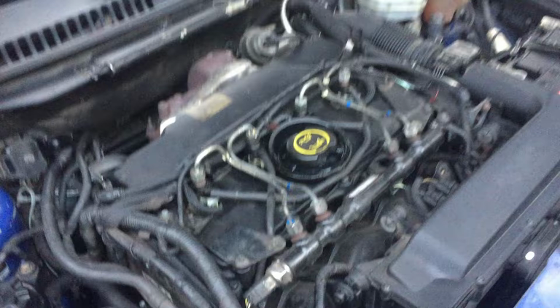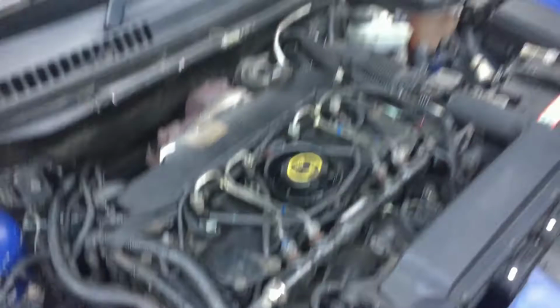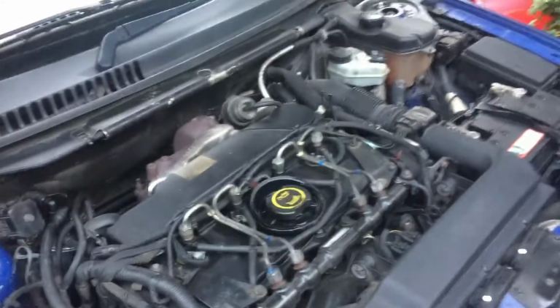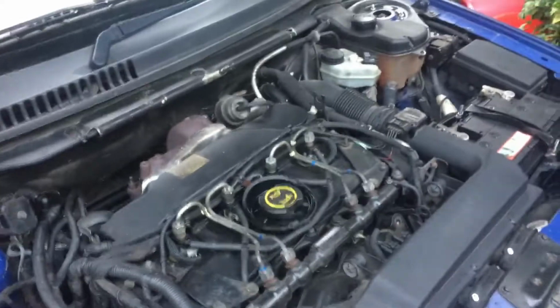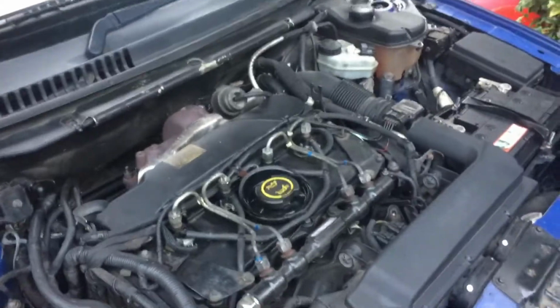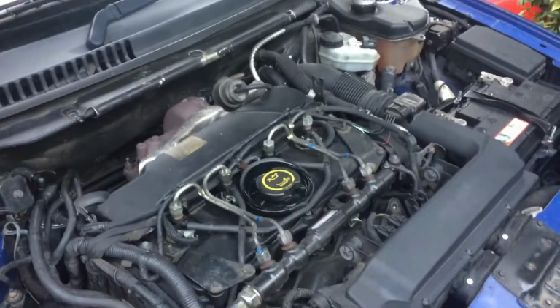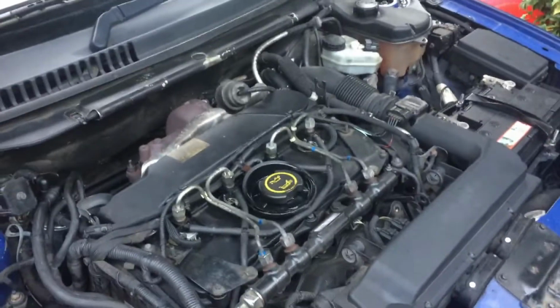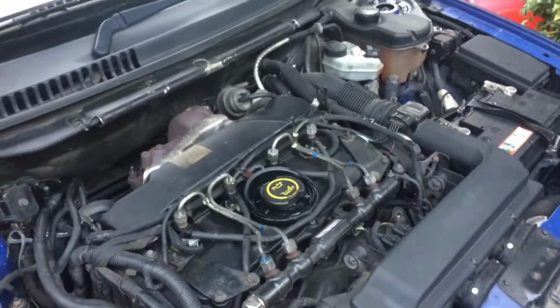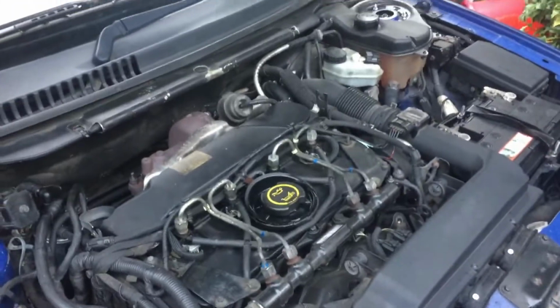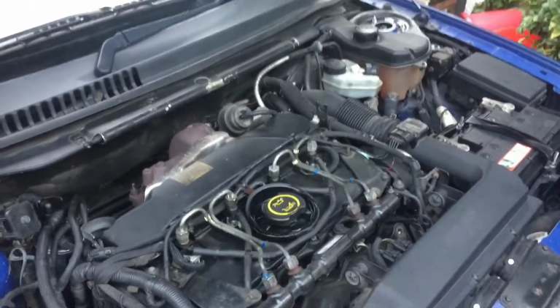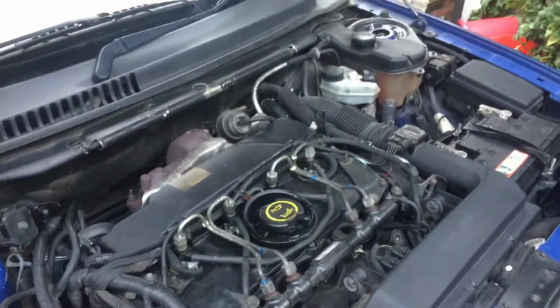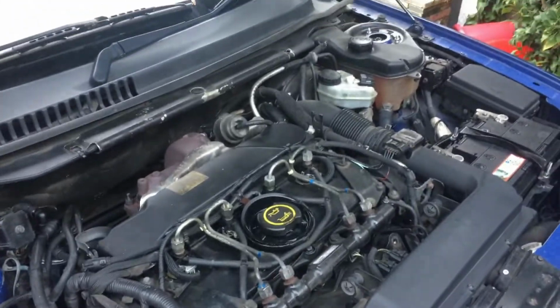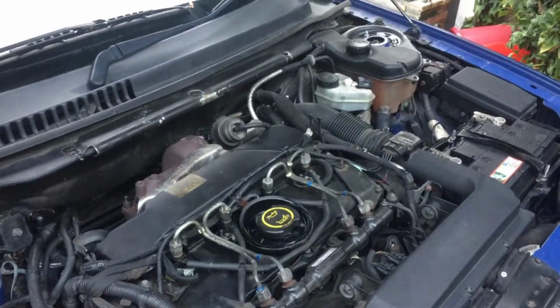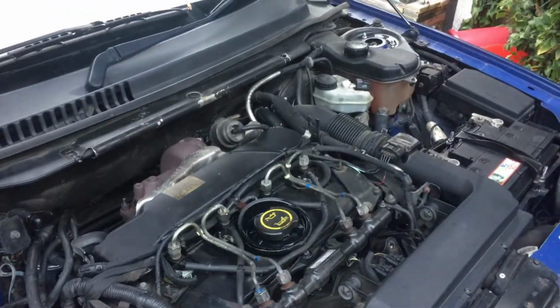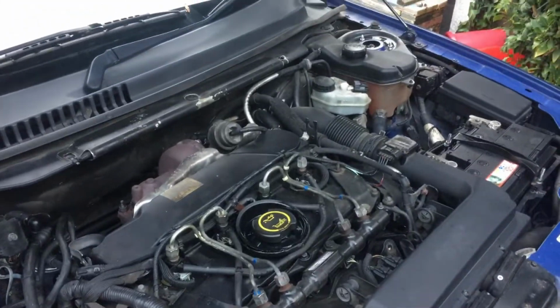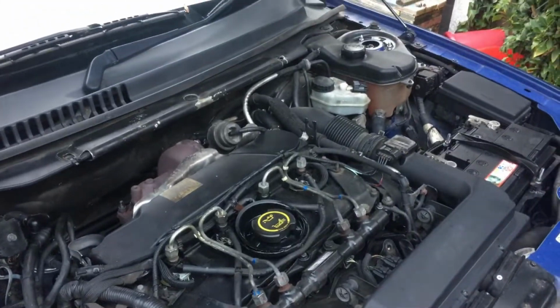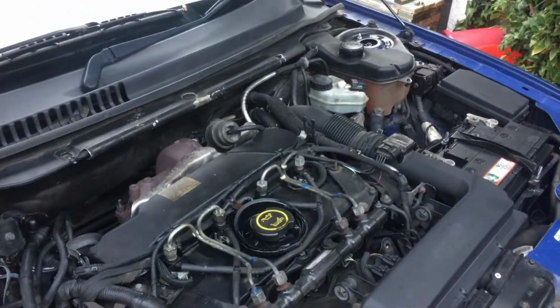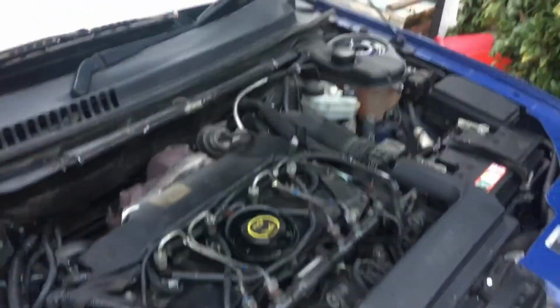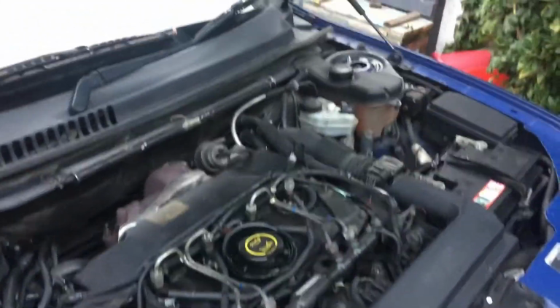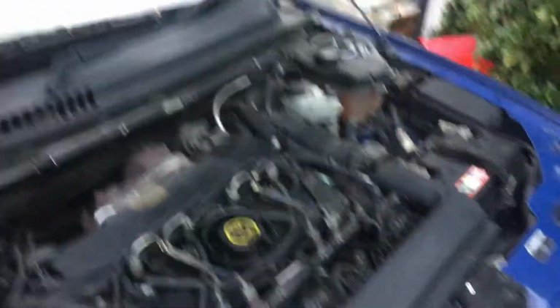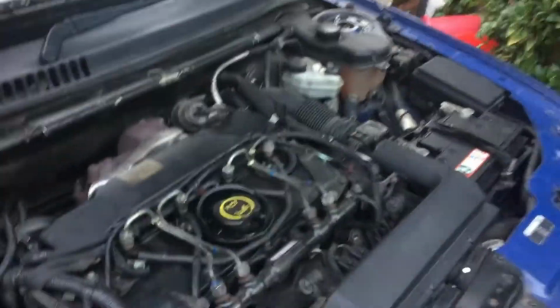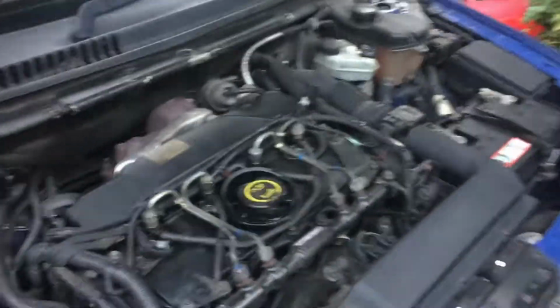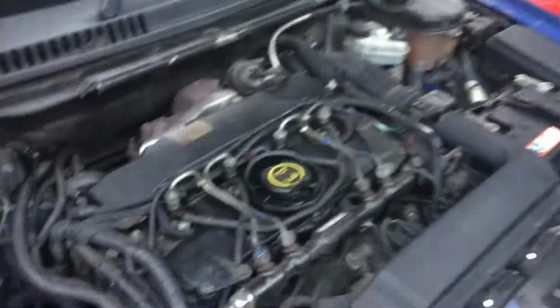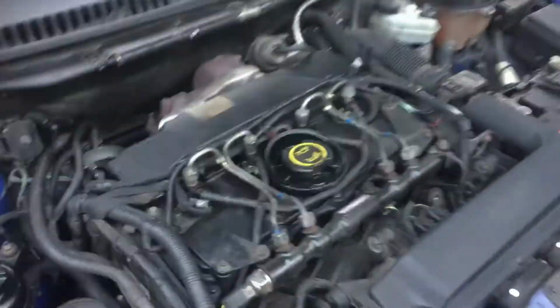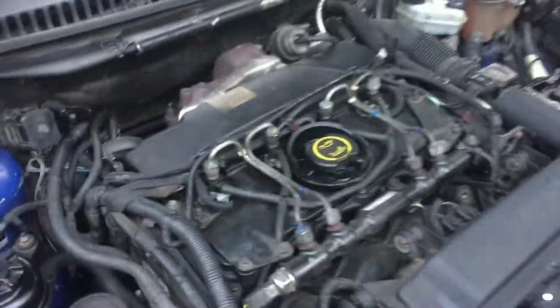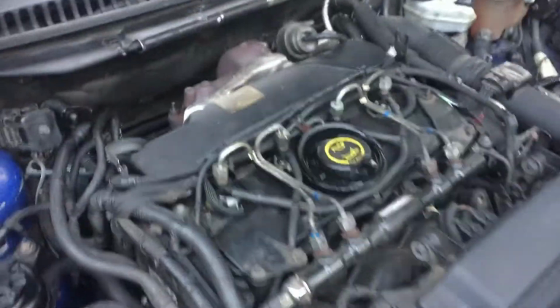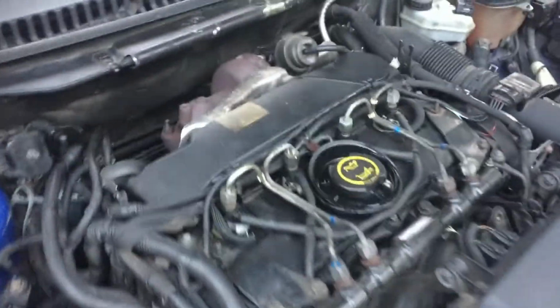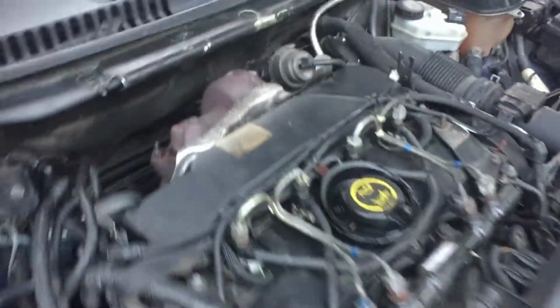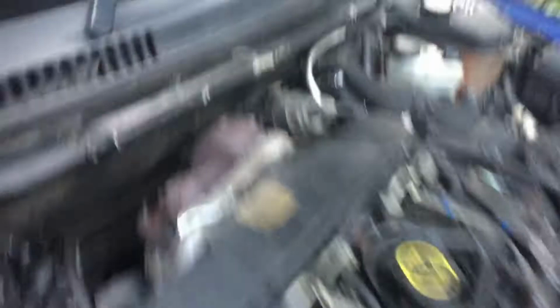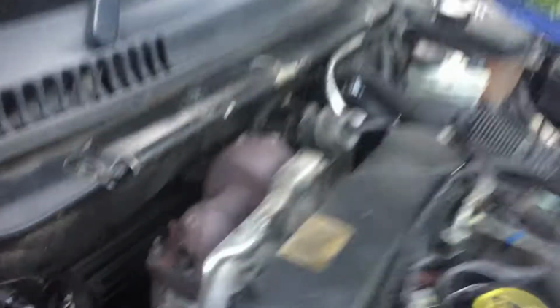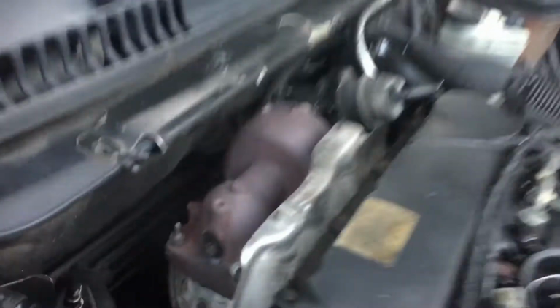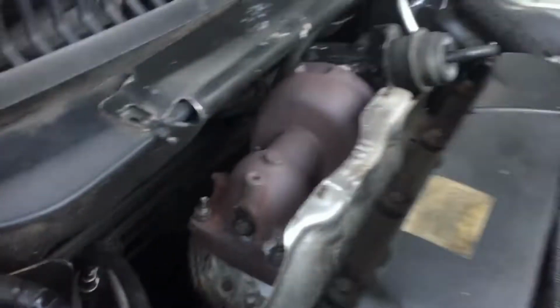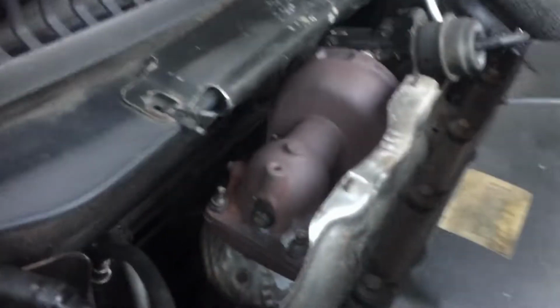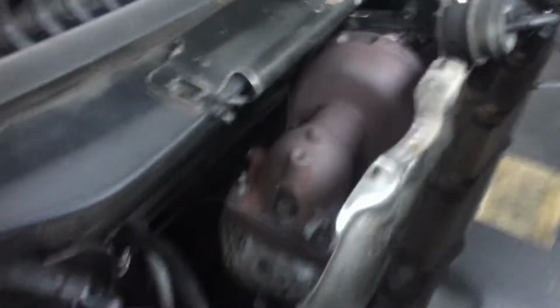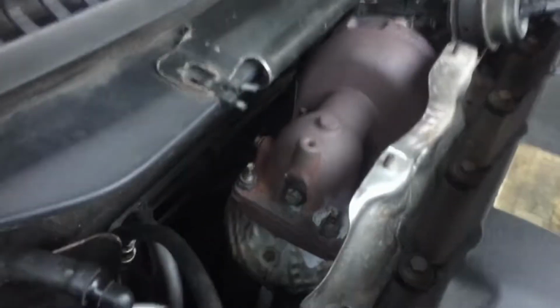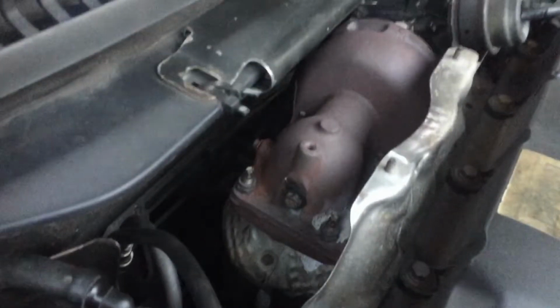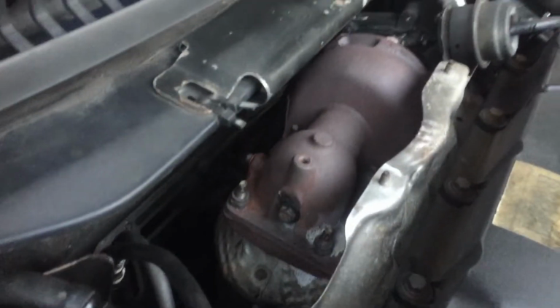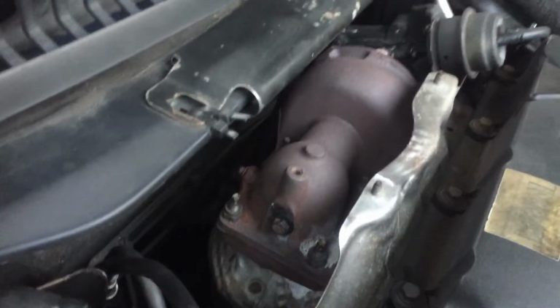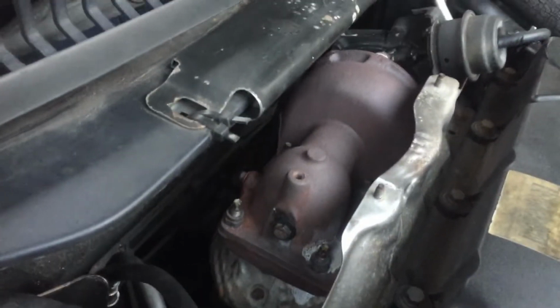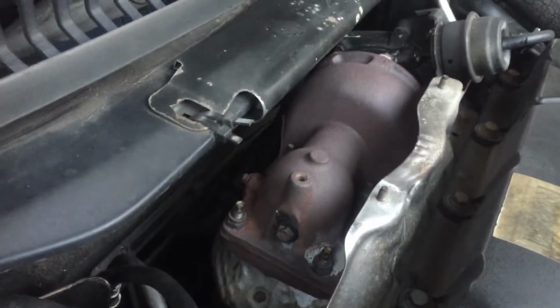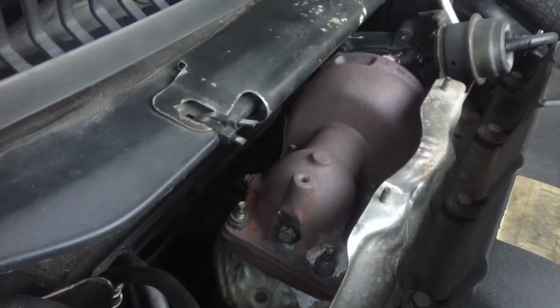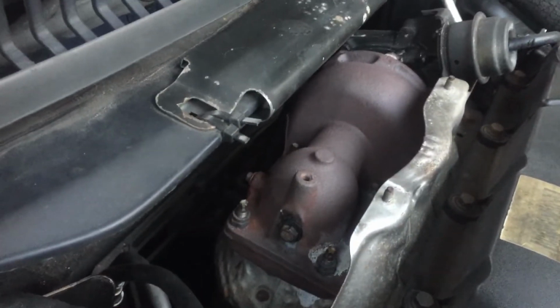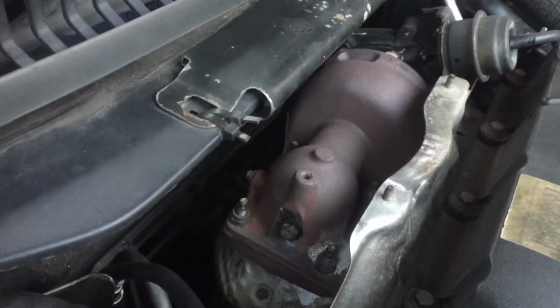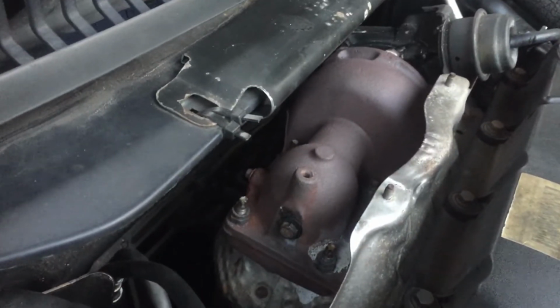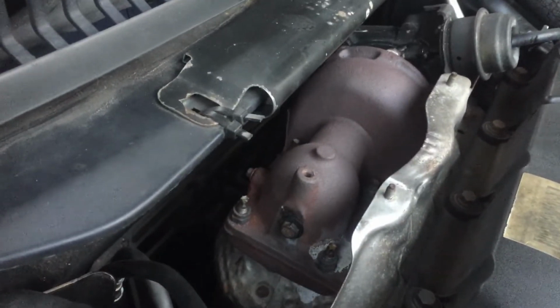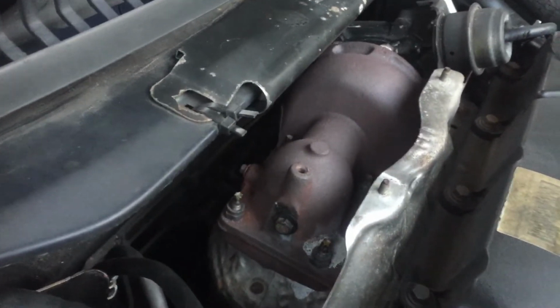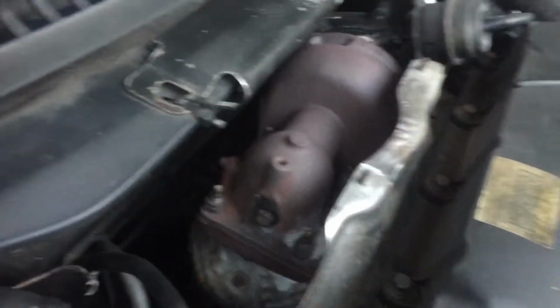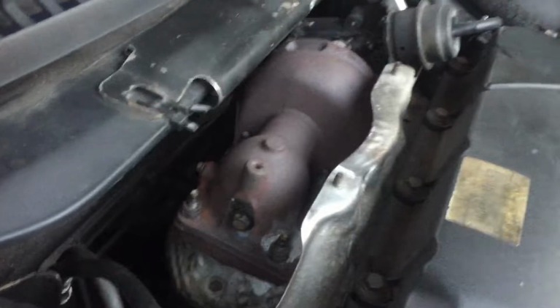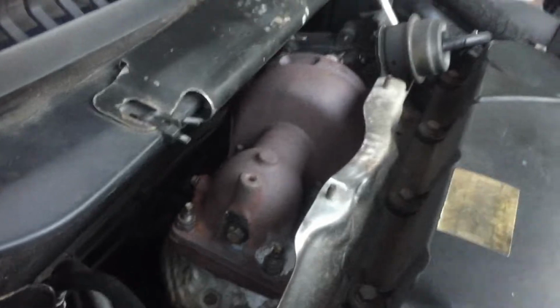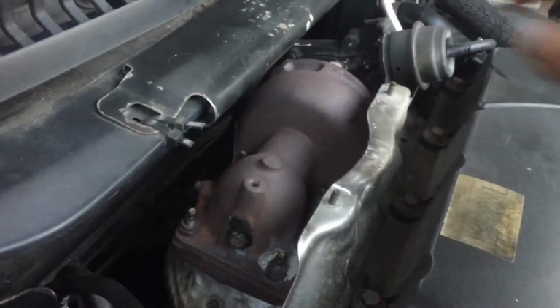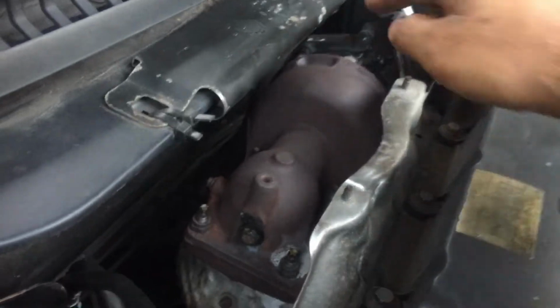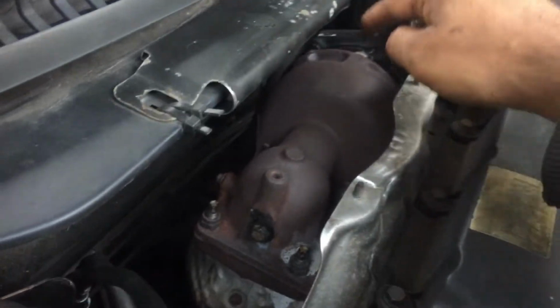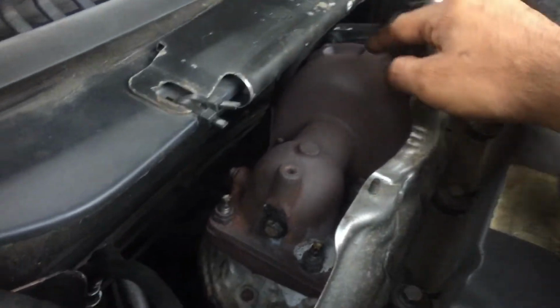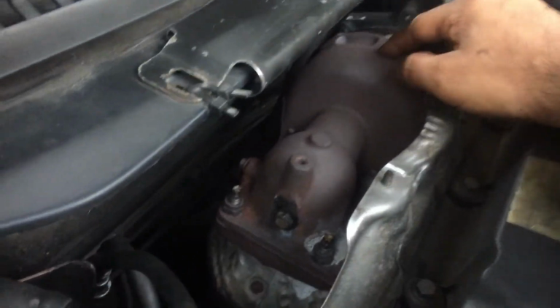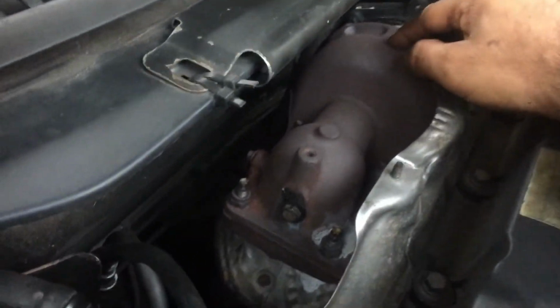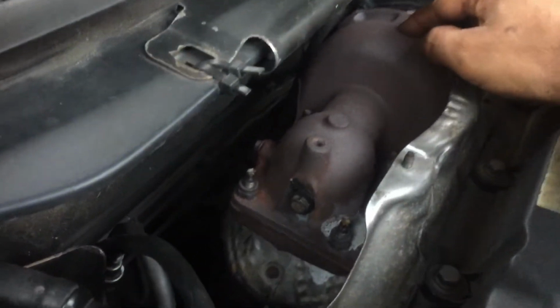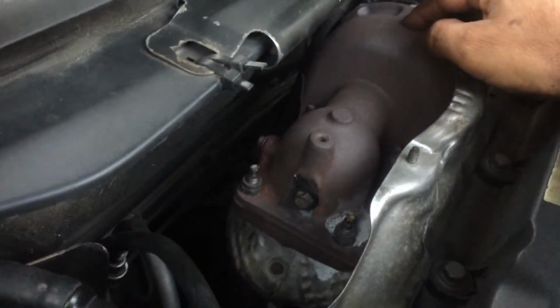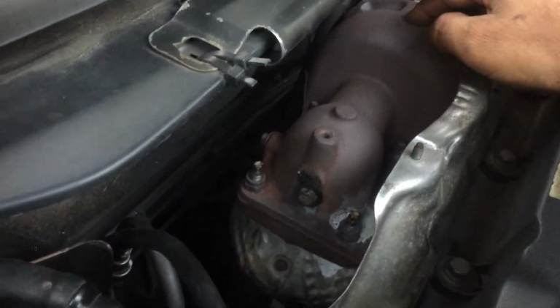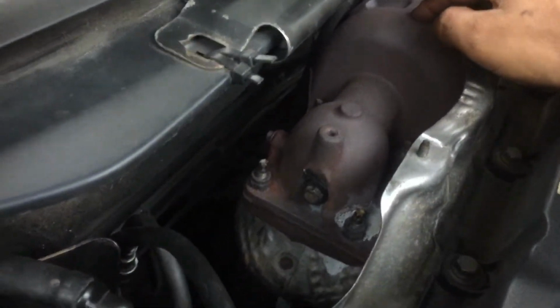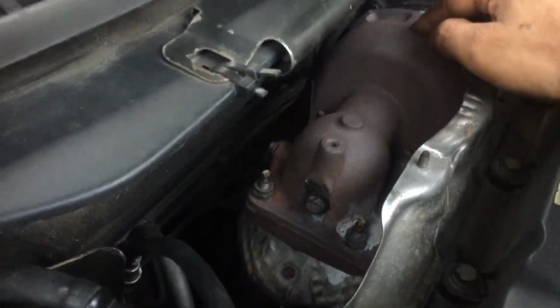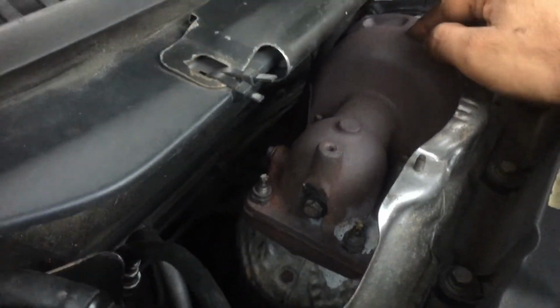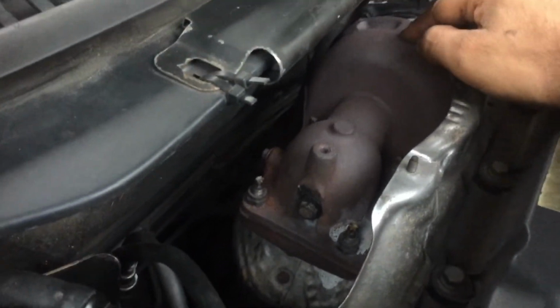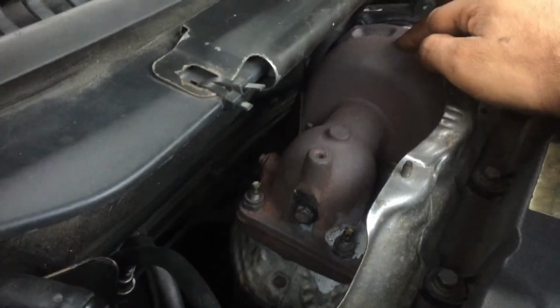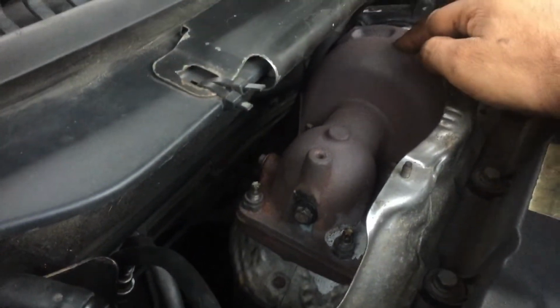Tips to keep your X-Type running. Tip one: turbo. Look after the turbo.